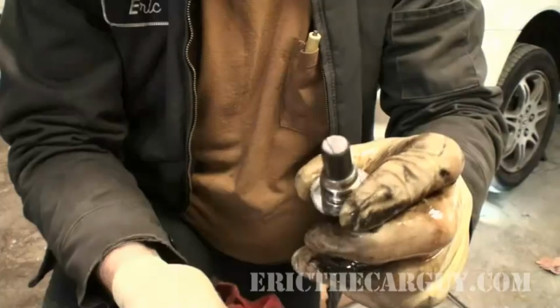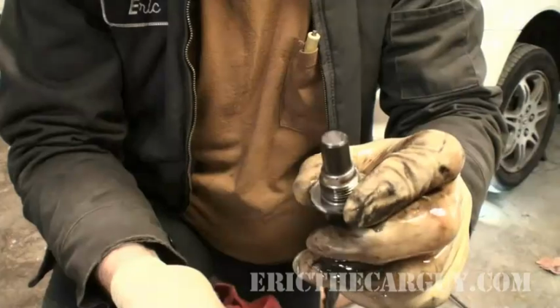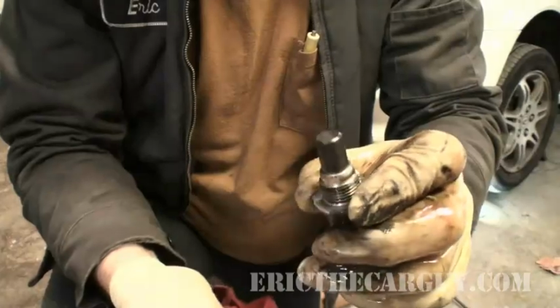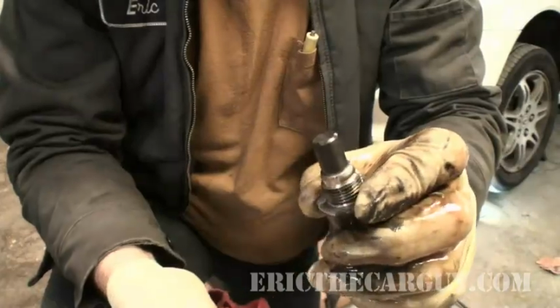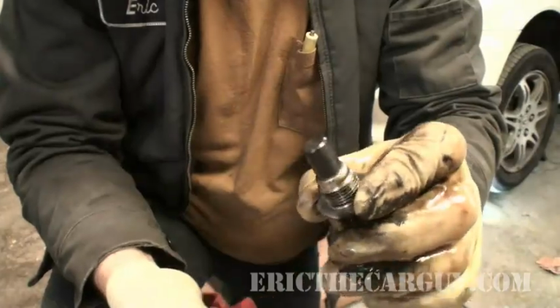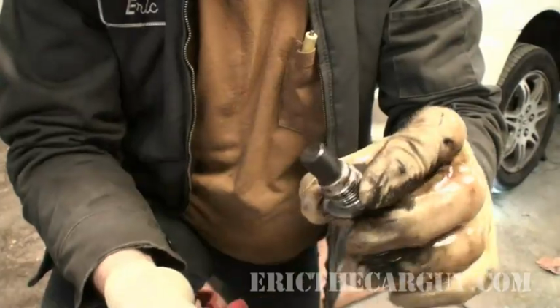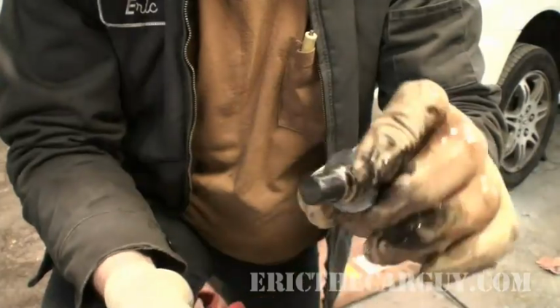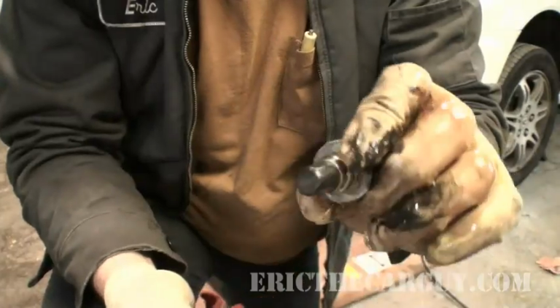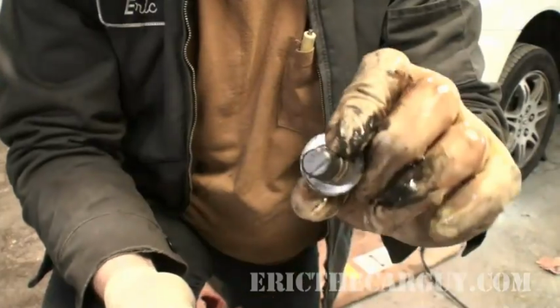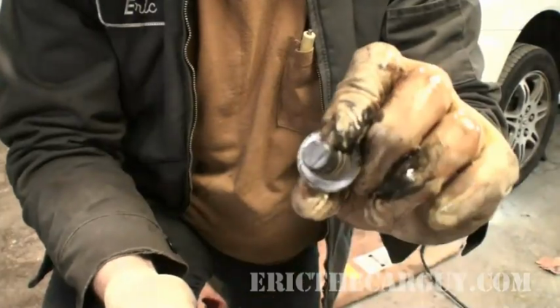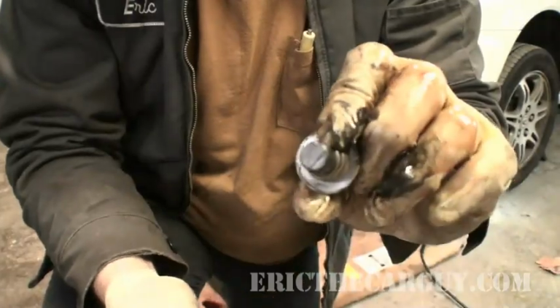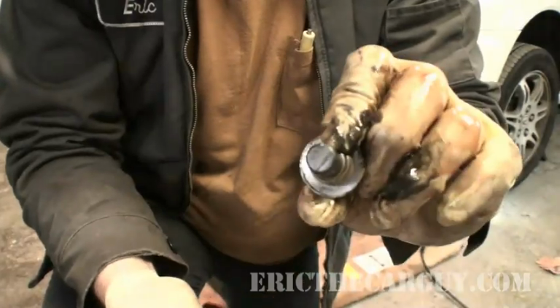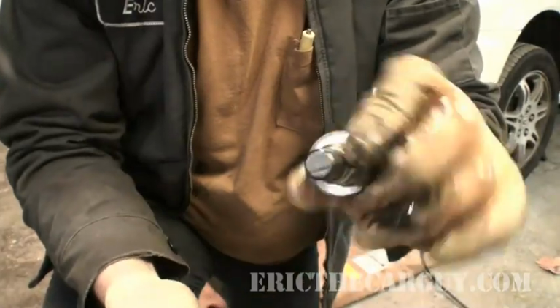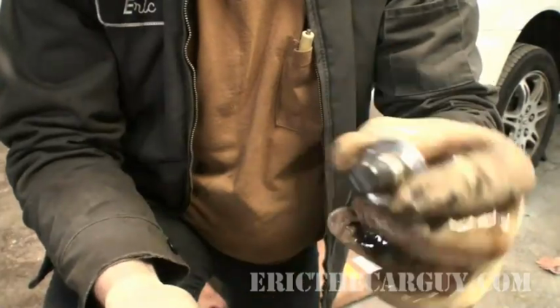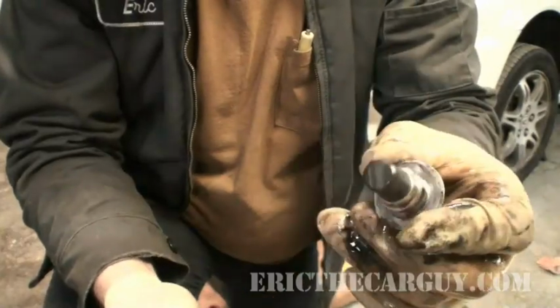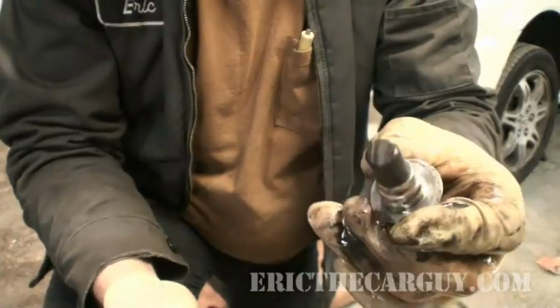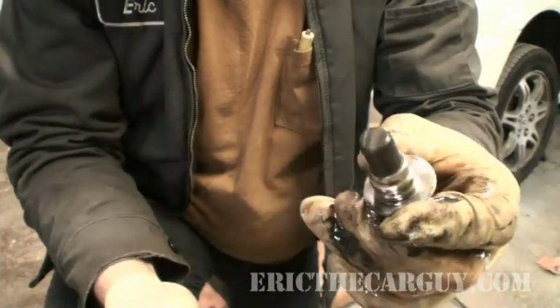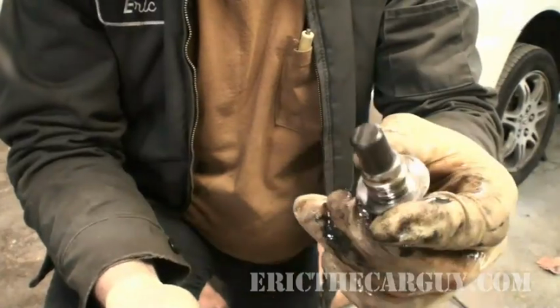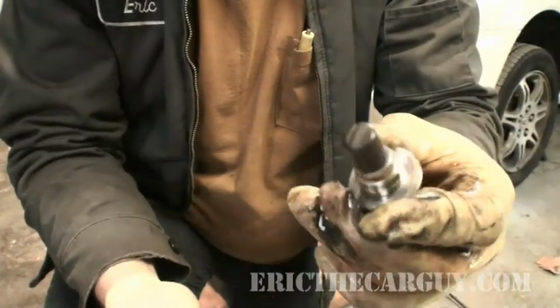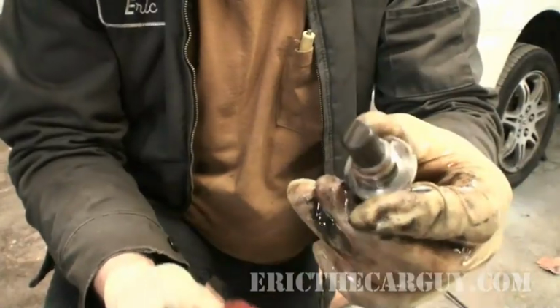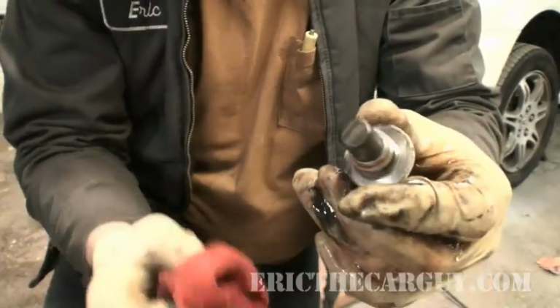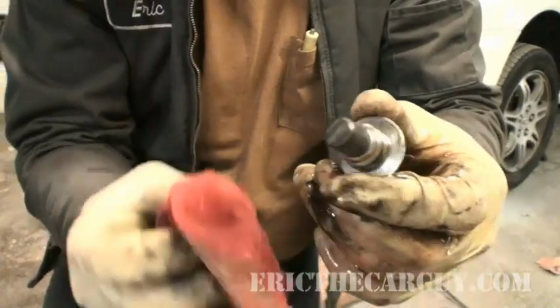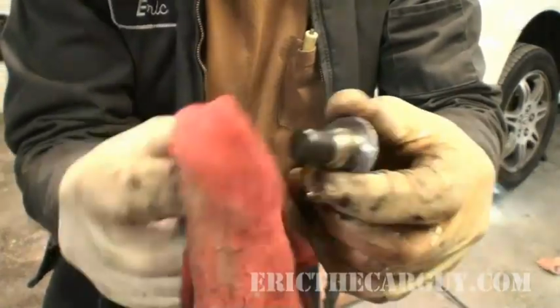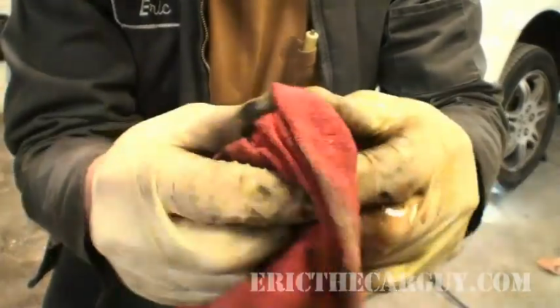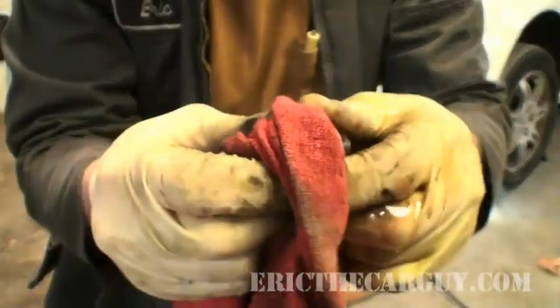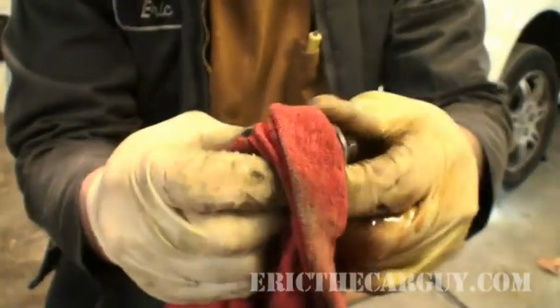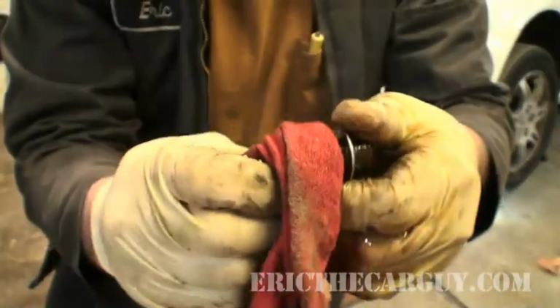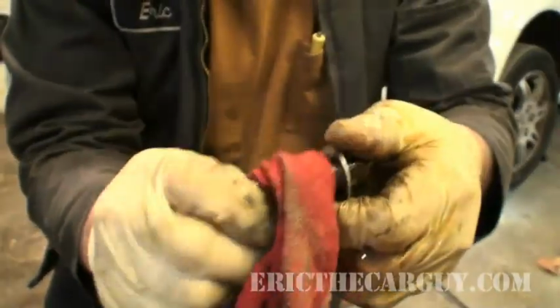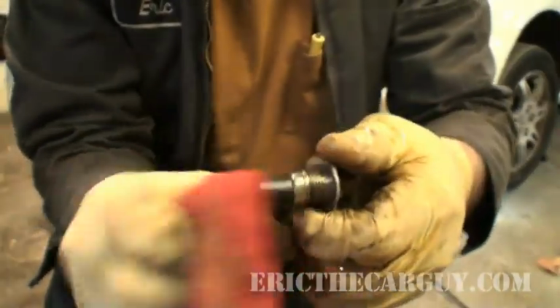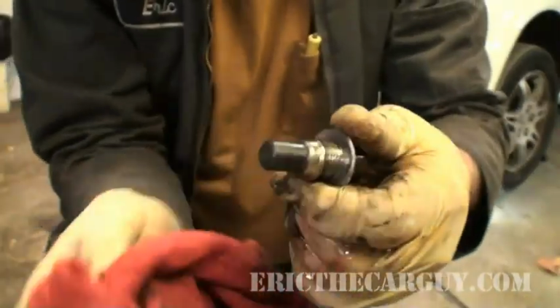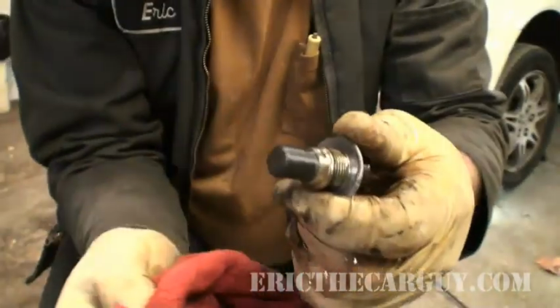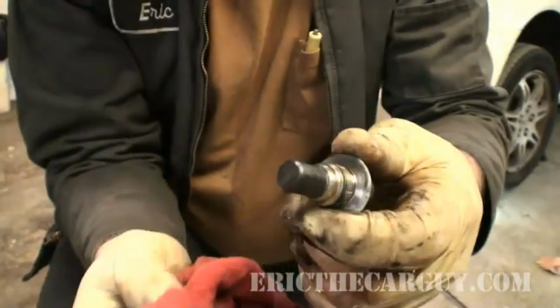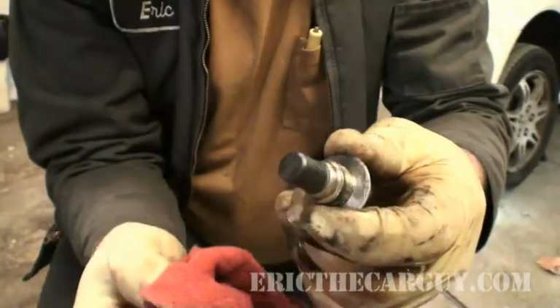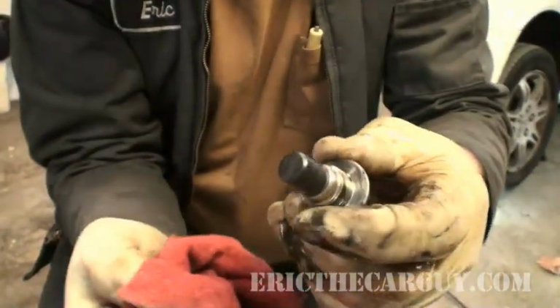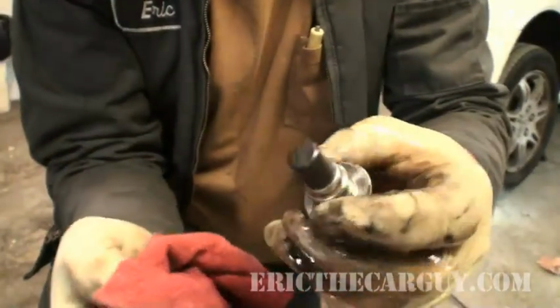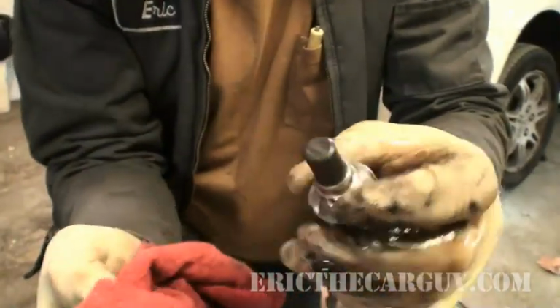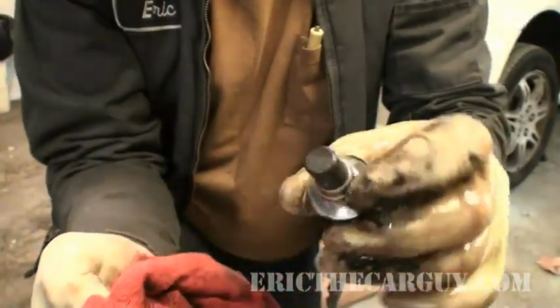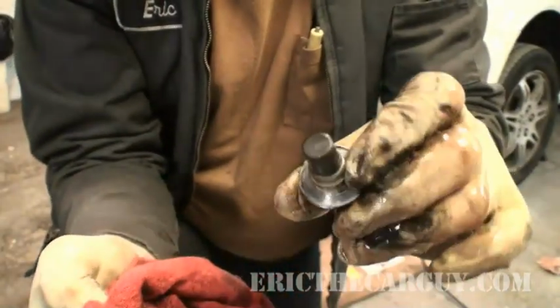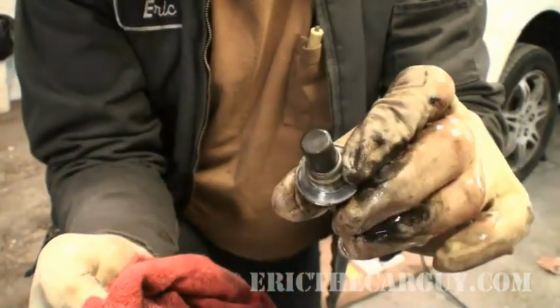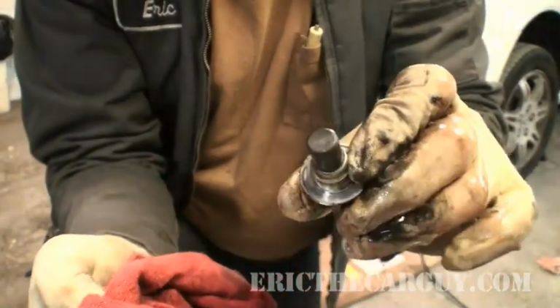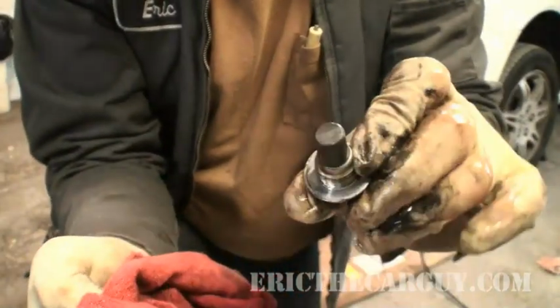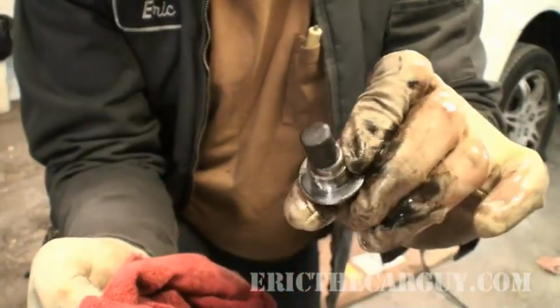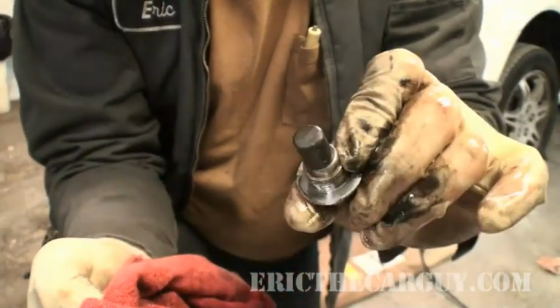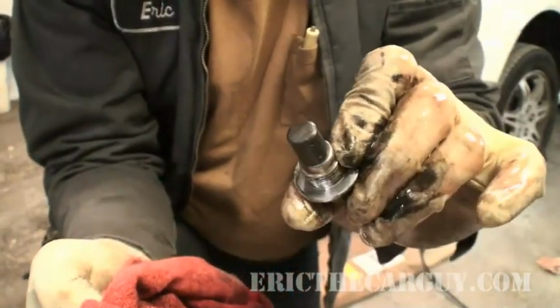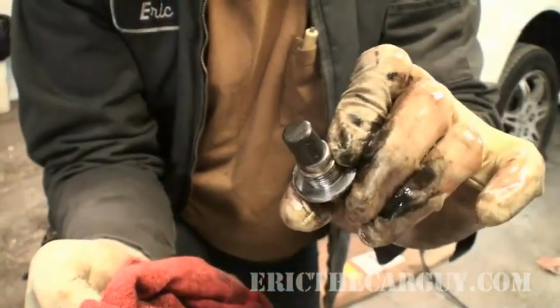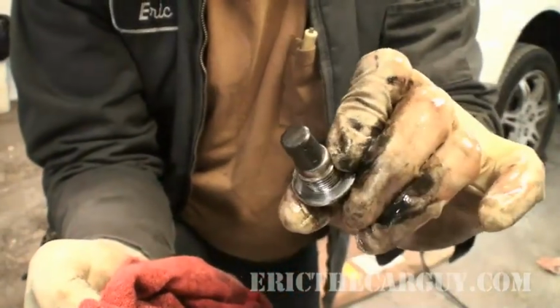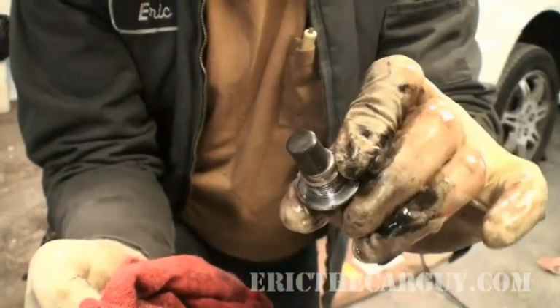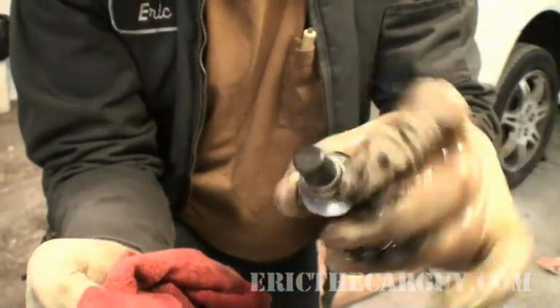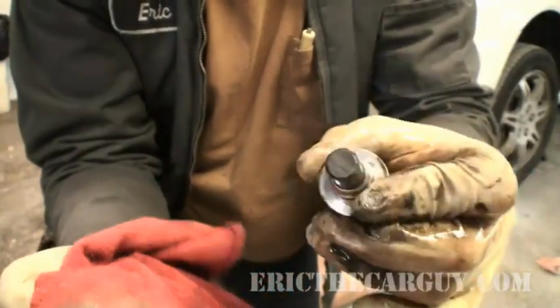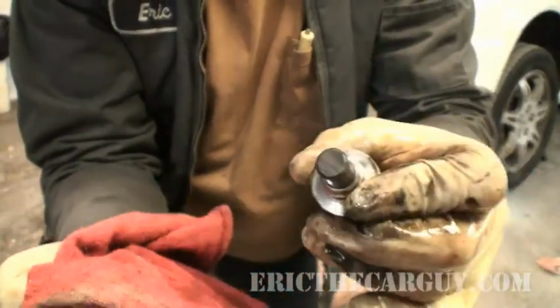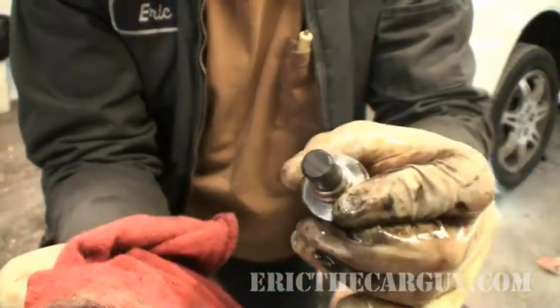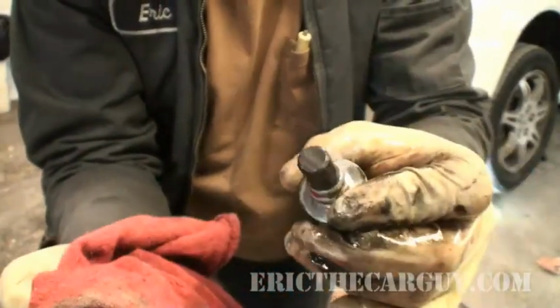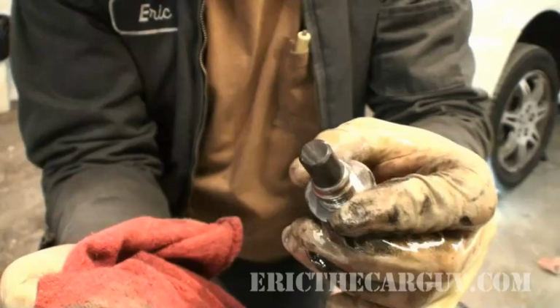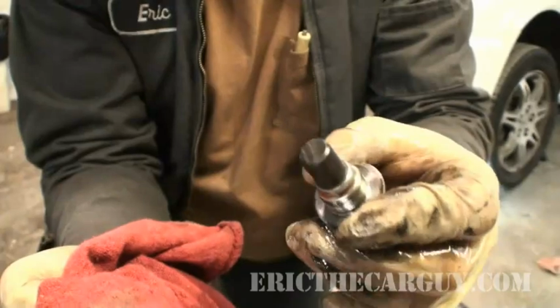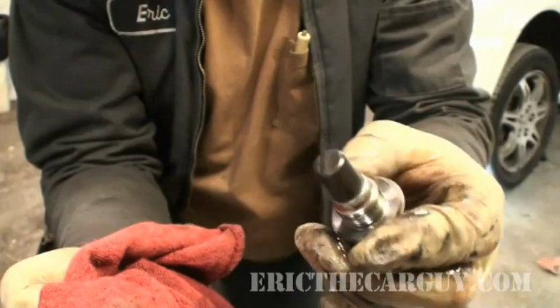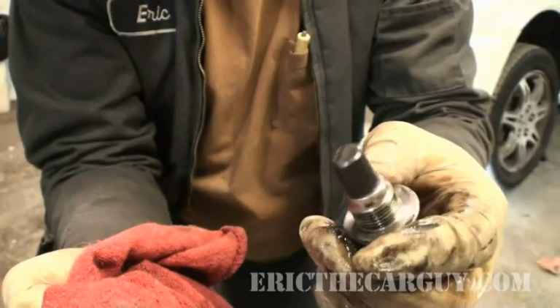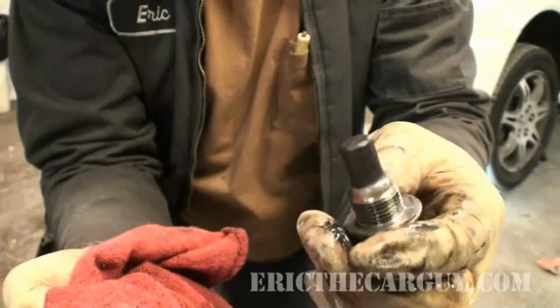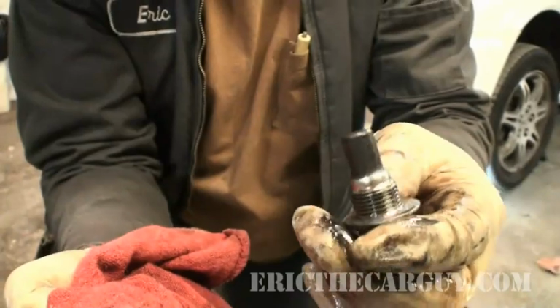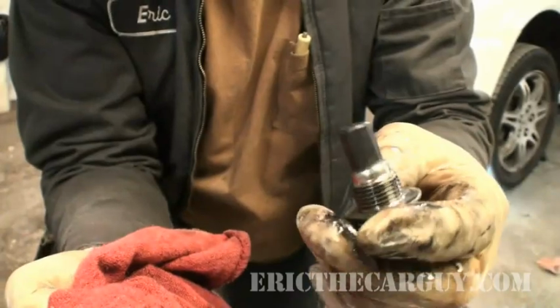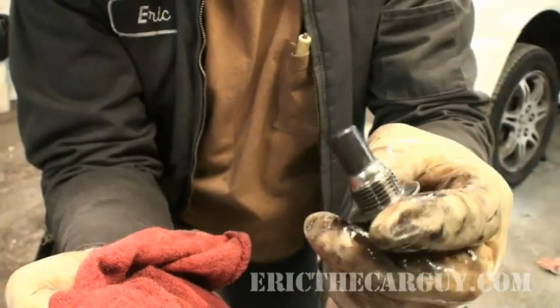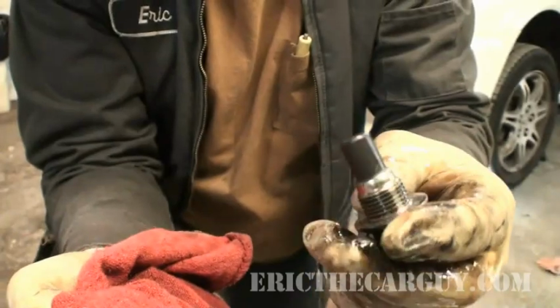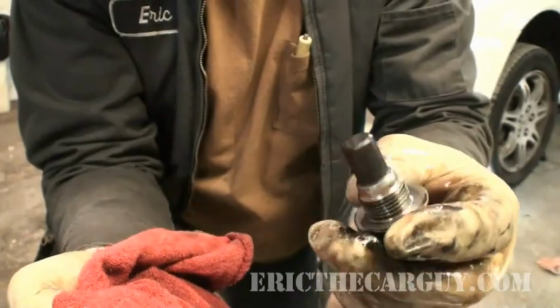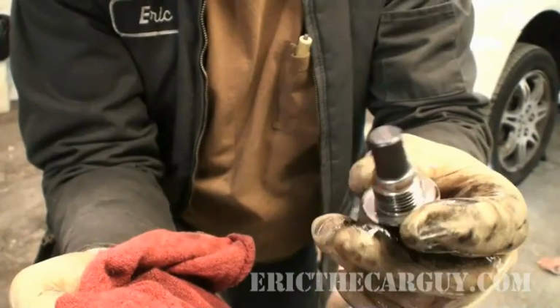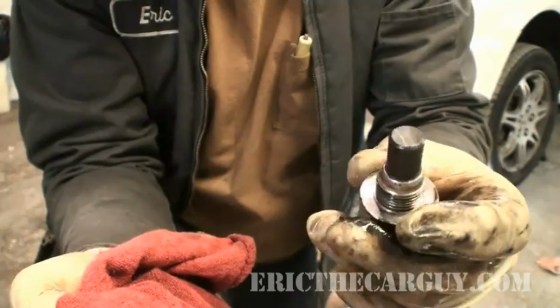The drain plug is a magnet — it's got little metal shavings on it. It's doing its job. Just clean the shavings off.